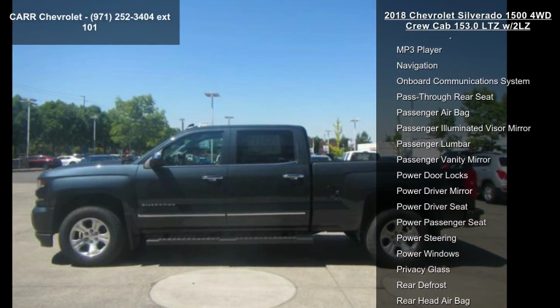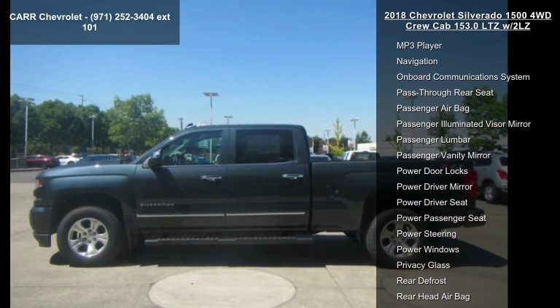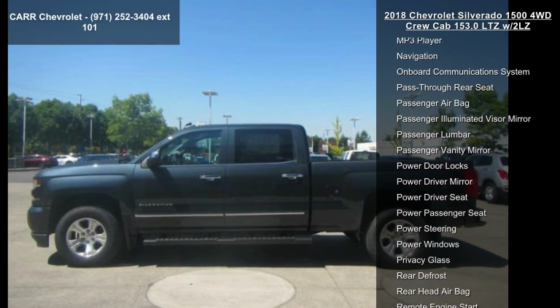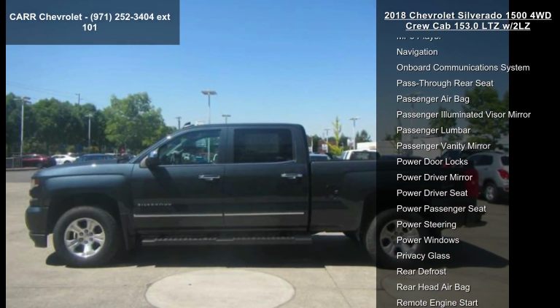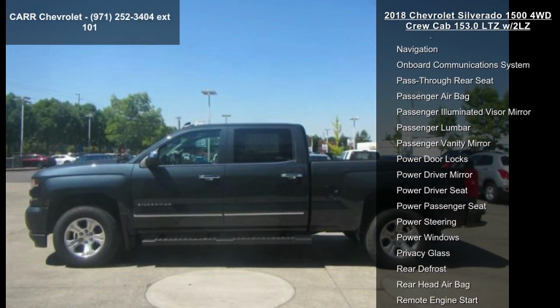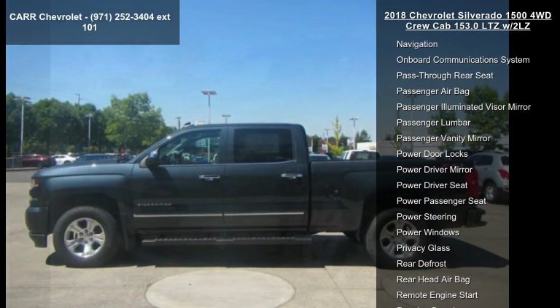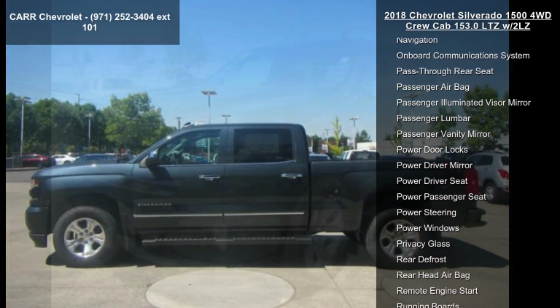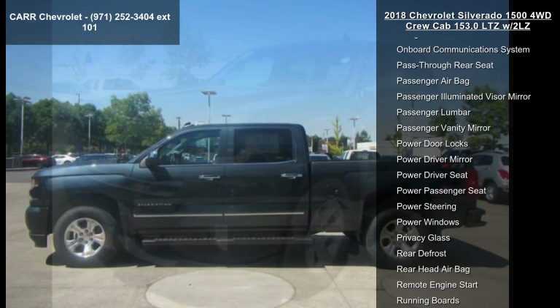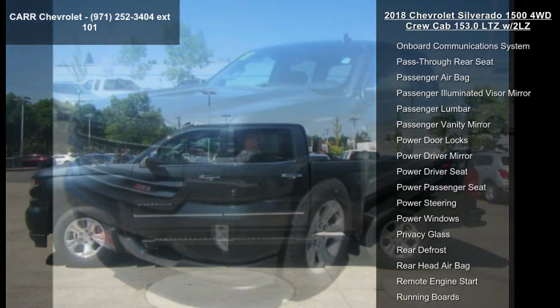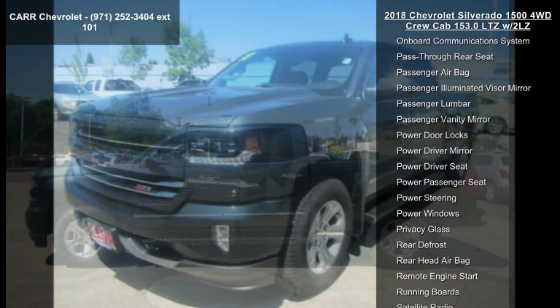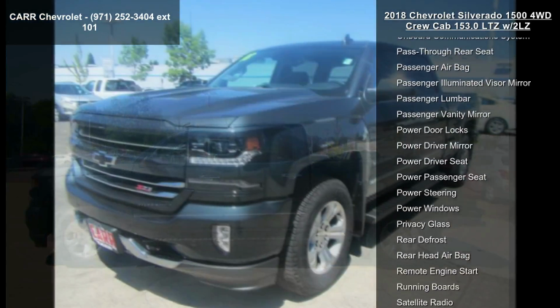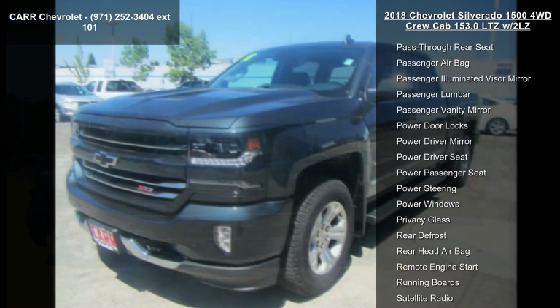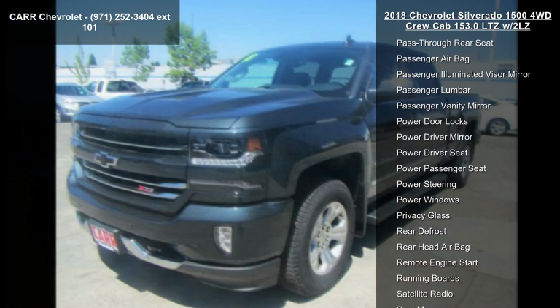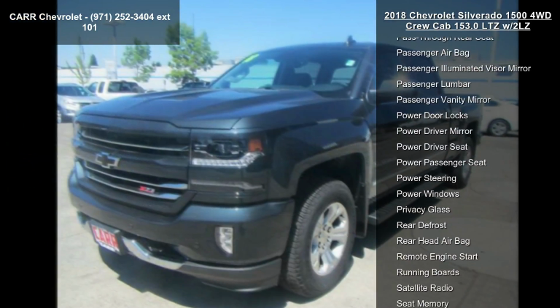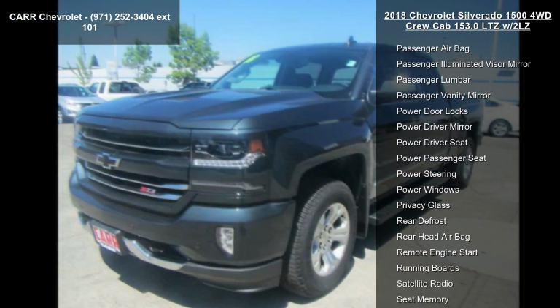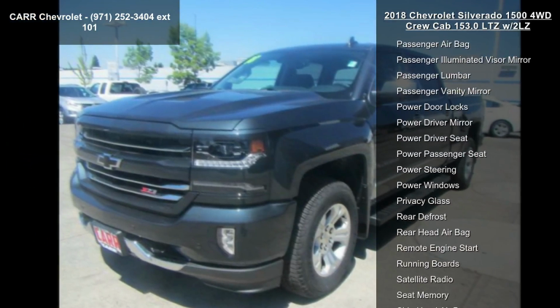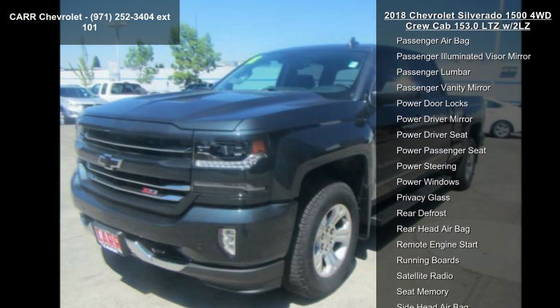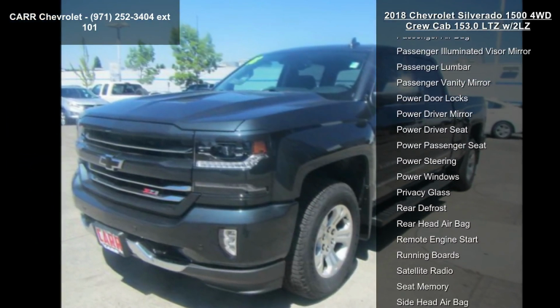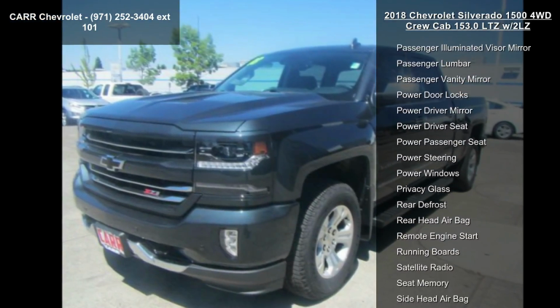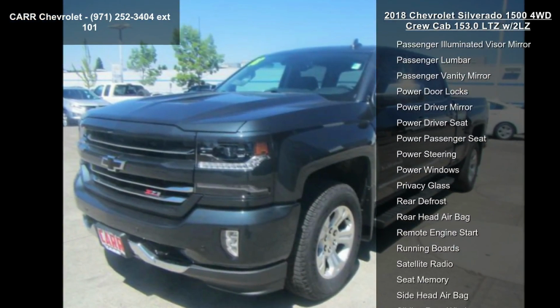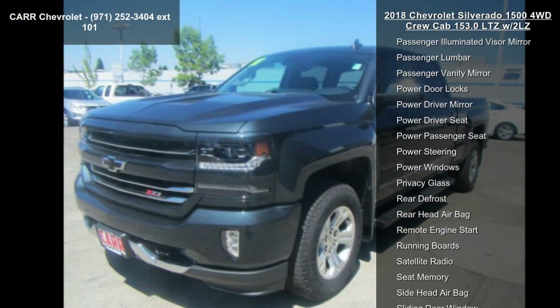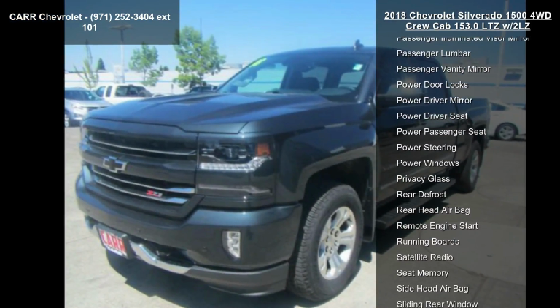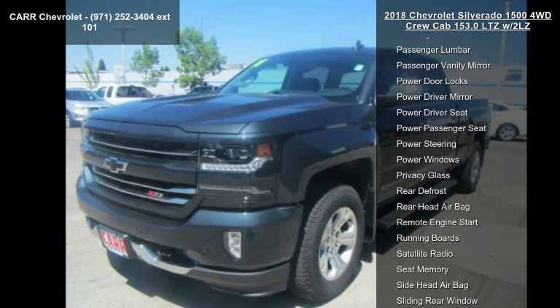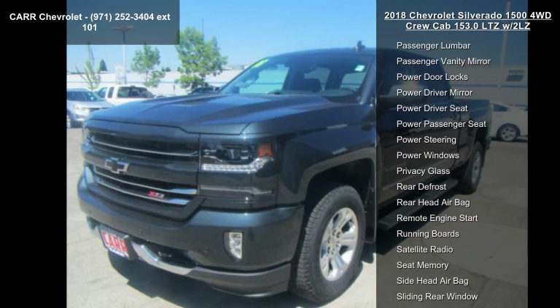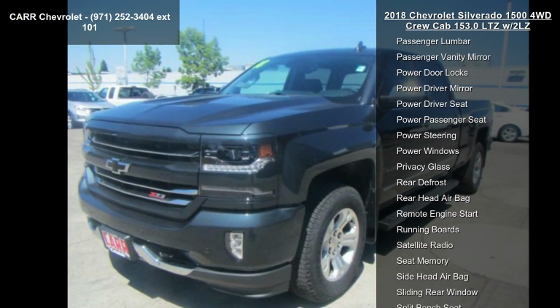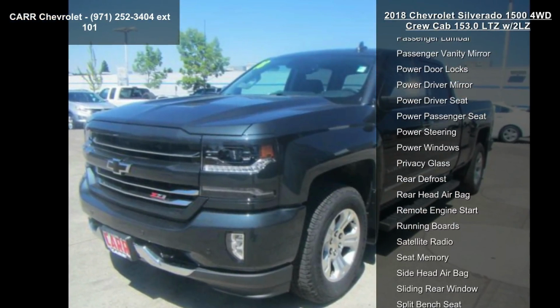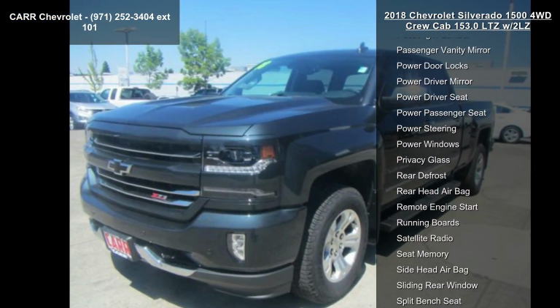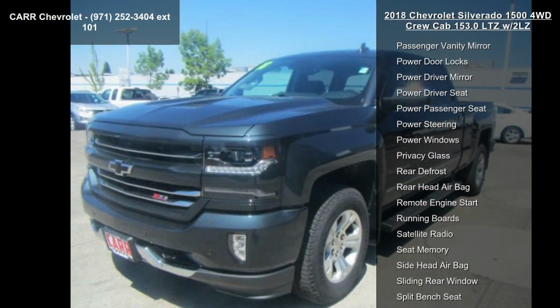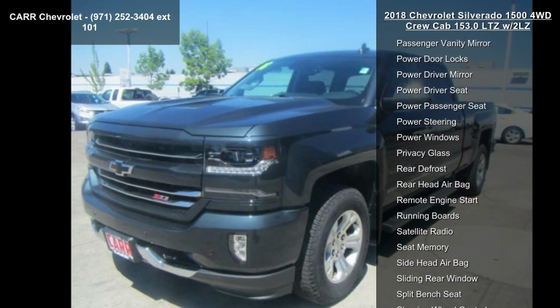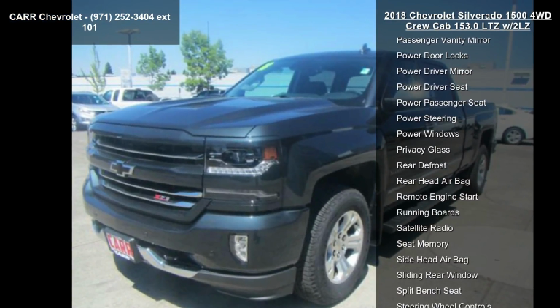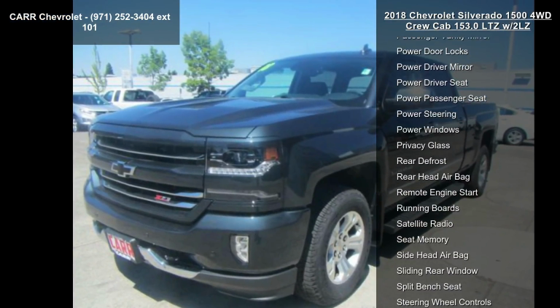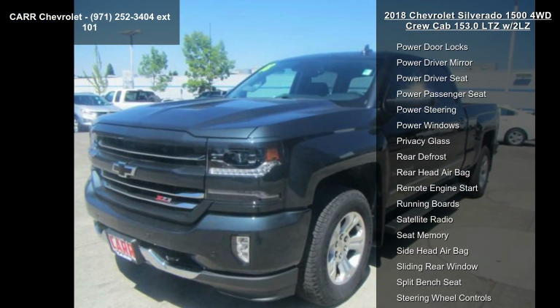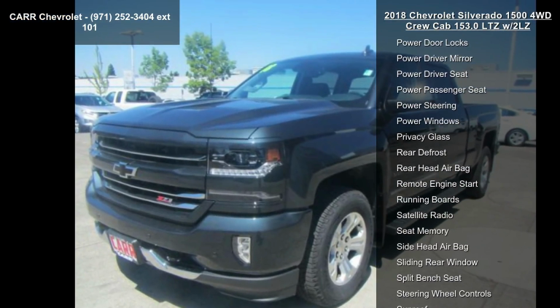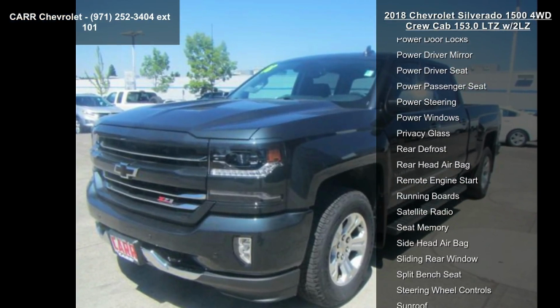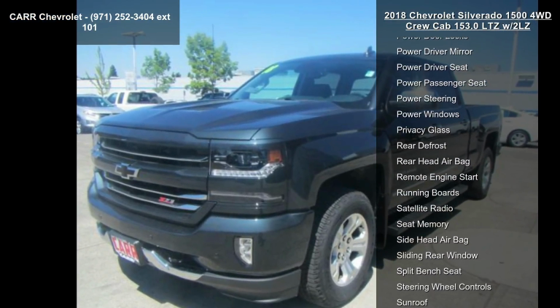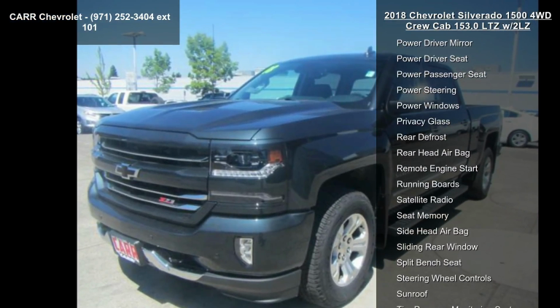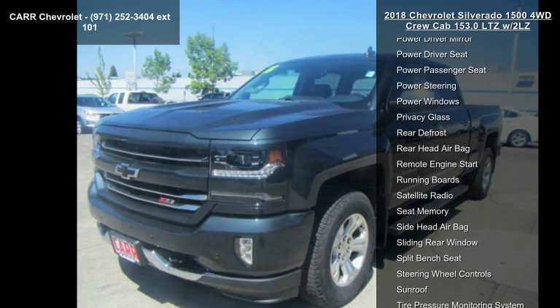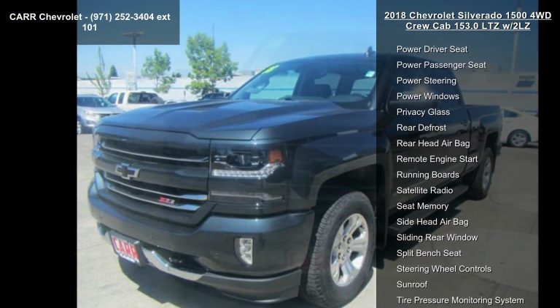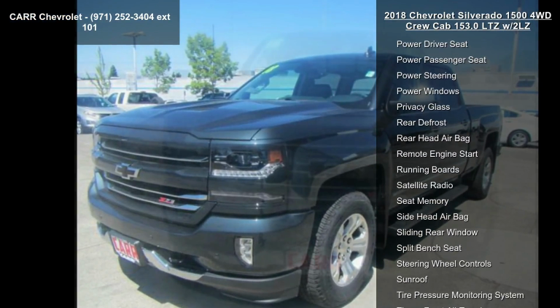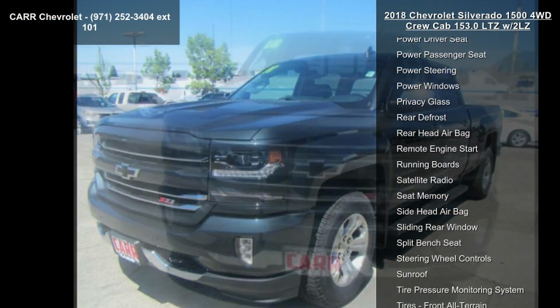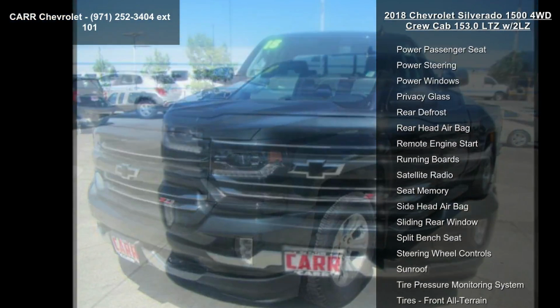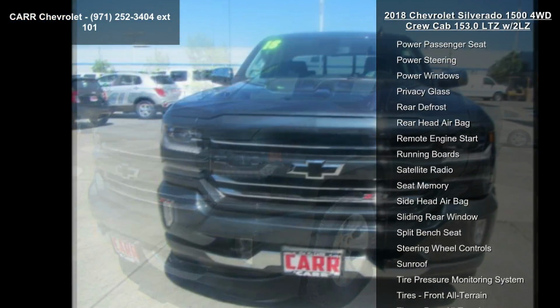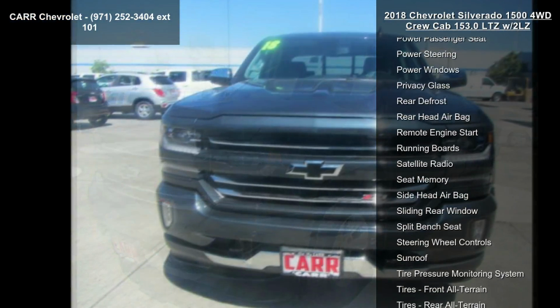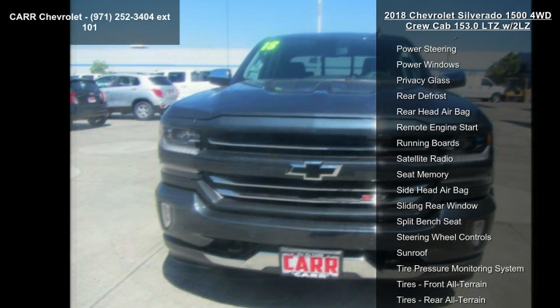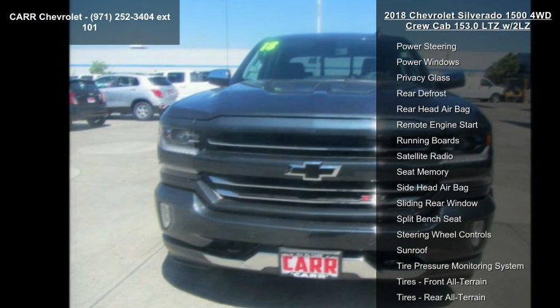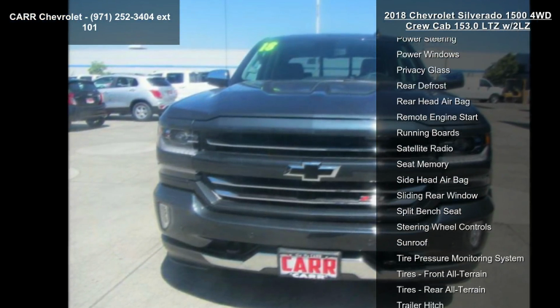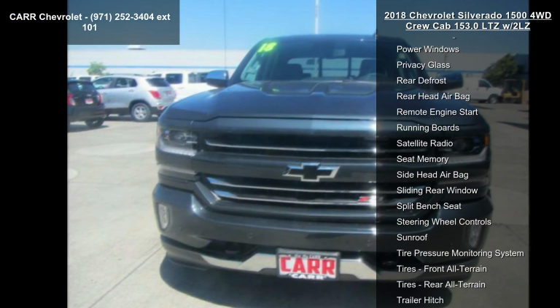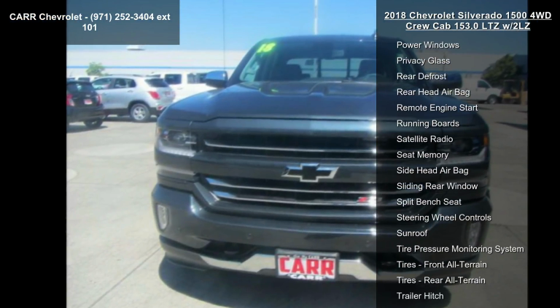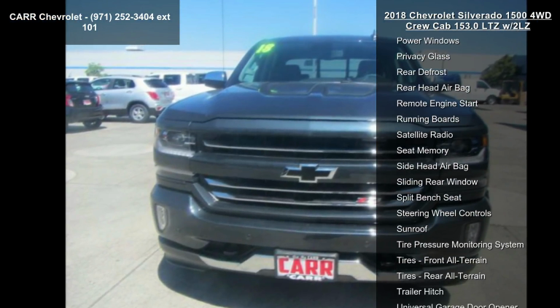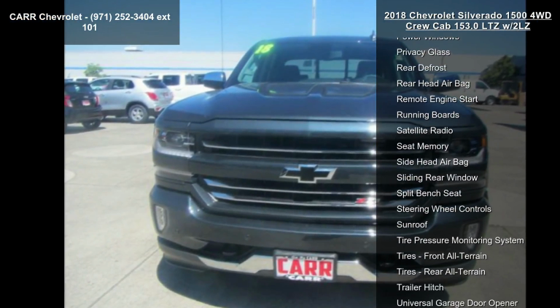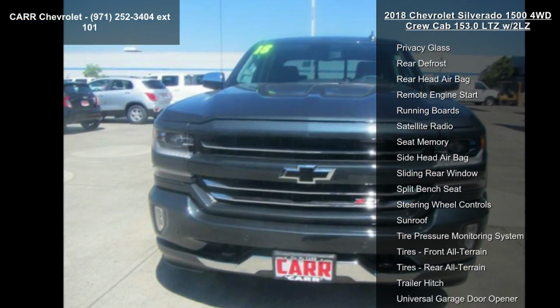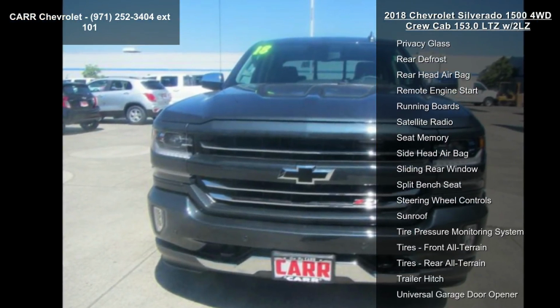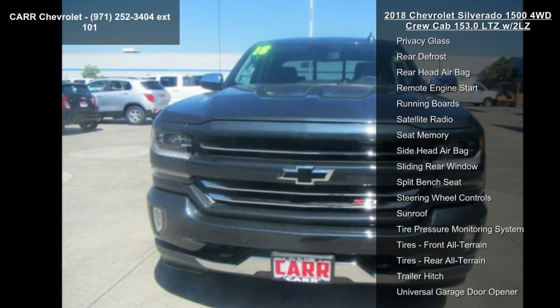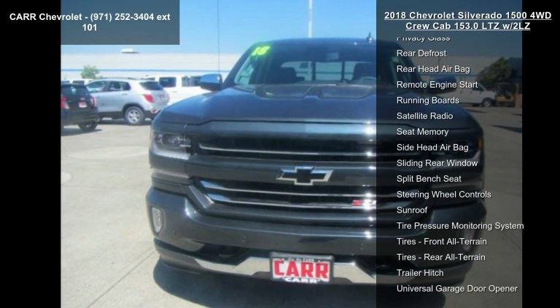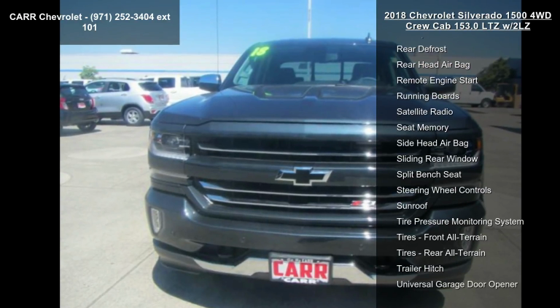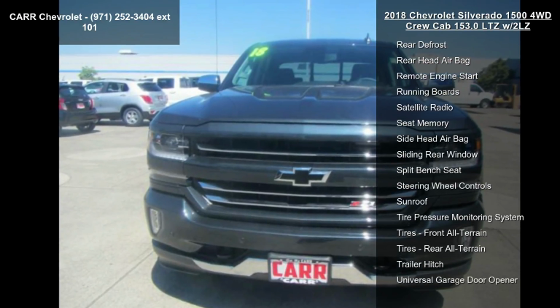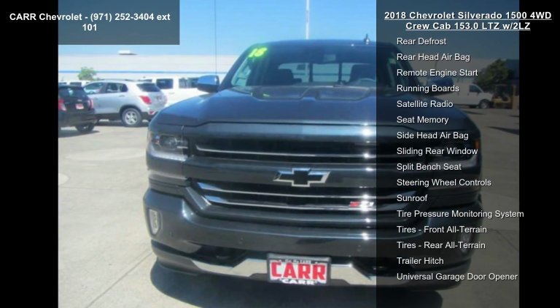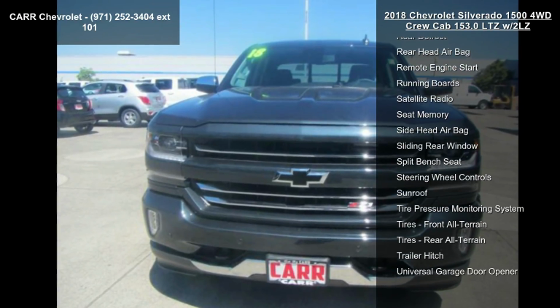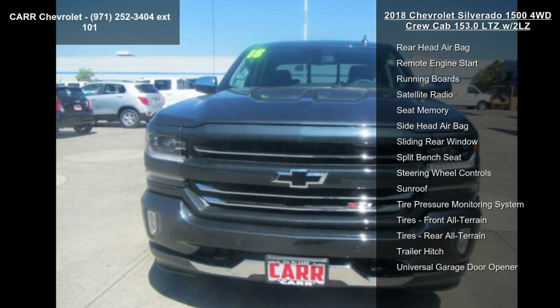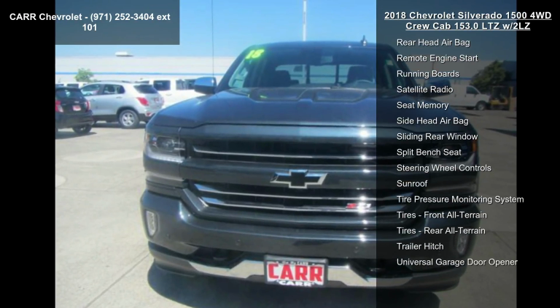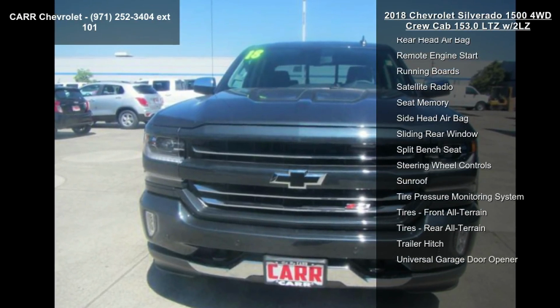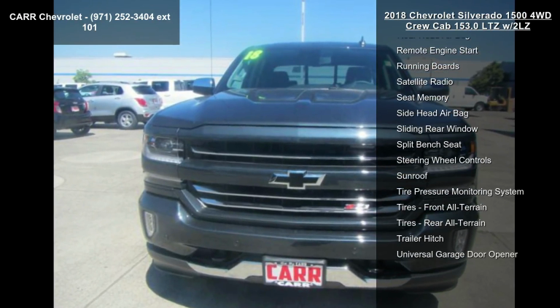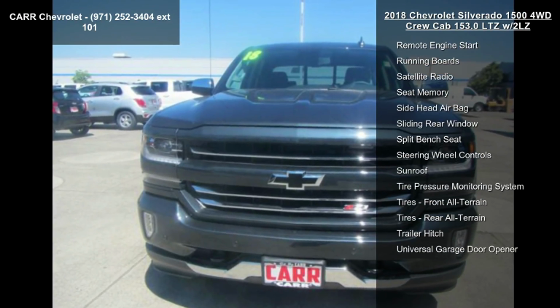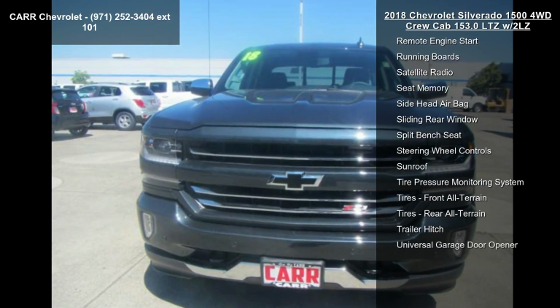Additional features include AC, adjustable pedals, adjustable steering wheel, and alarm. If you are looking for a new truck, this might be the one.